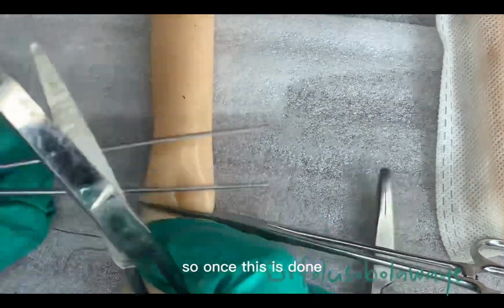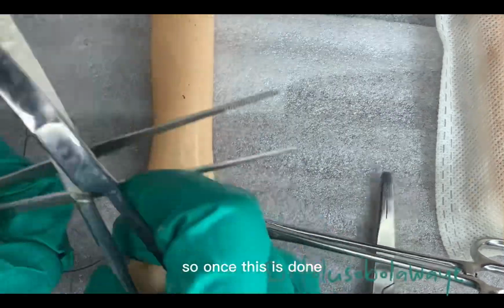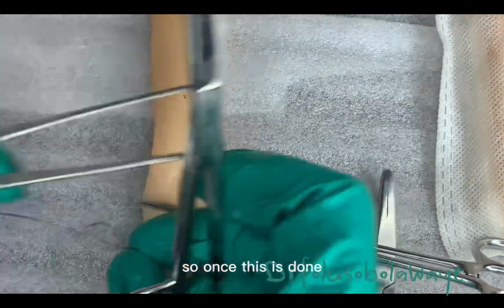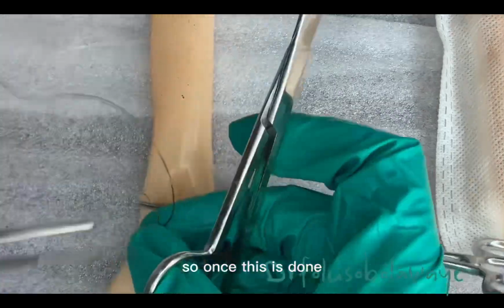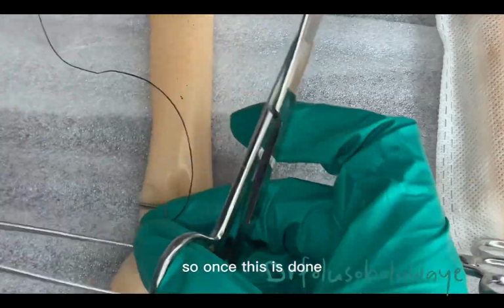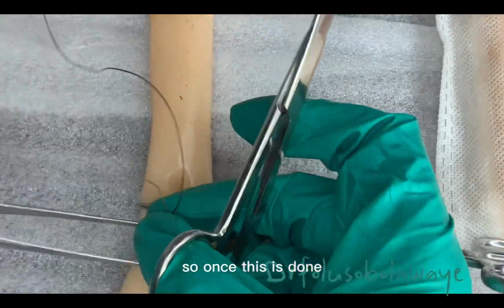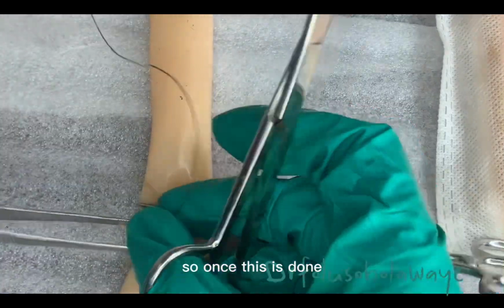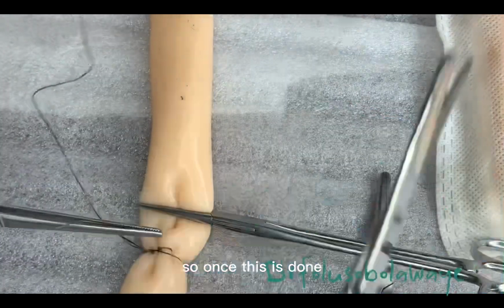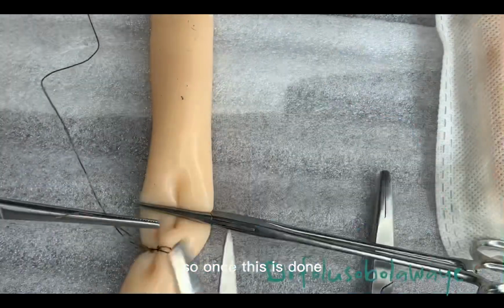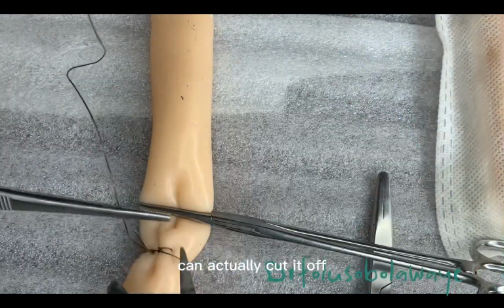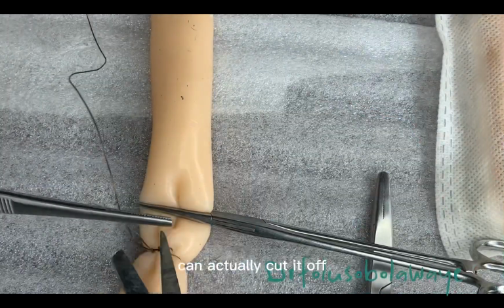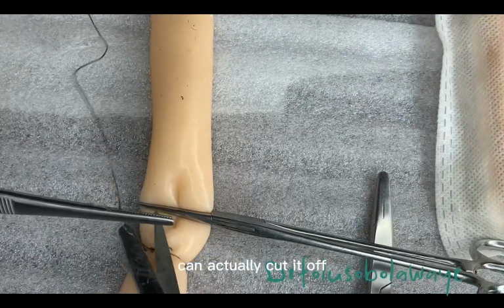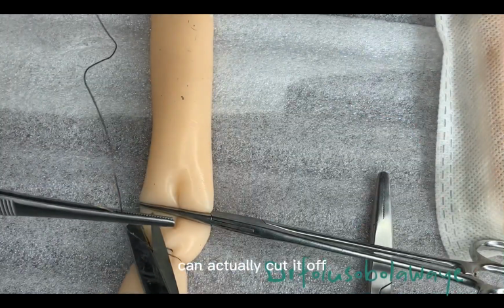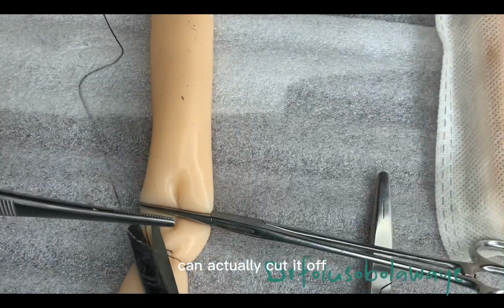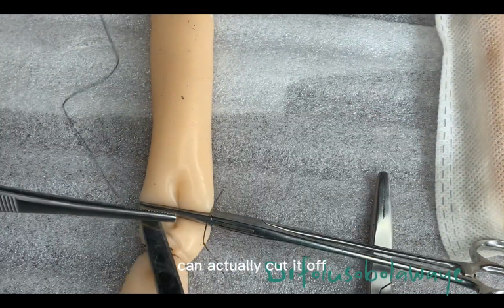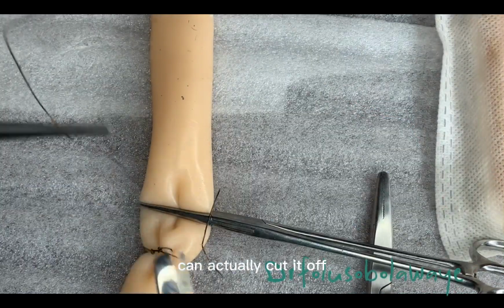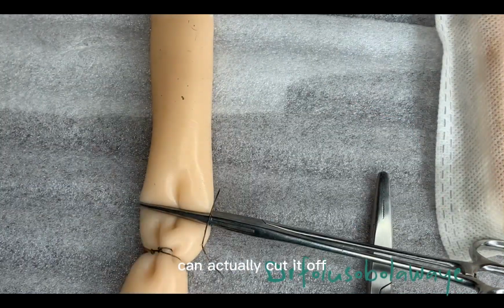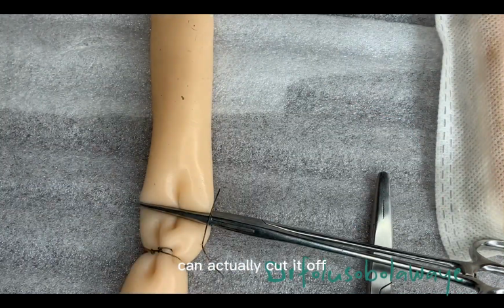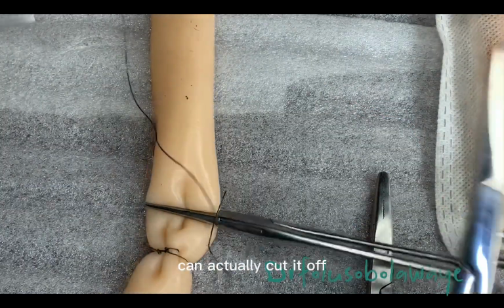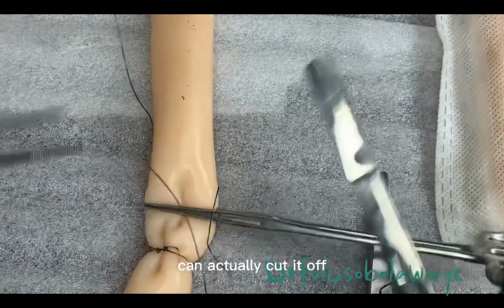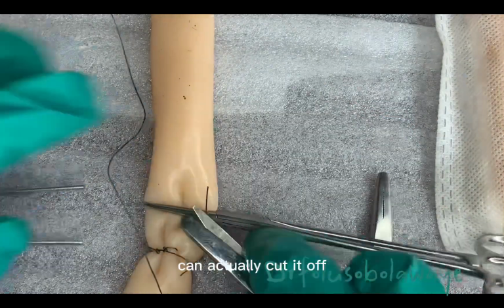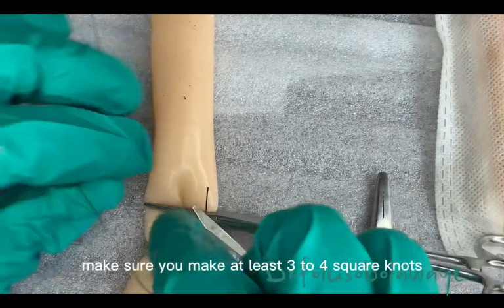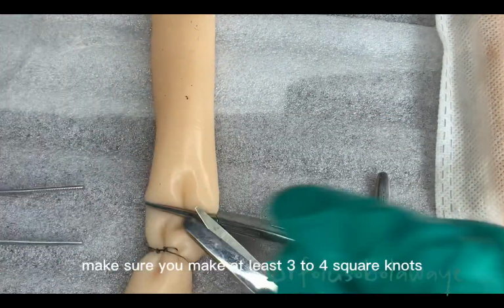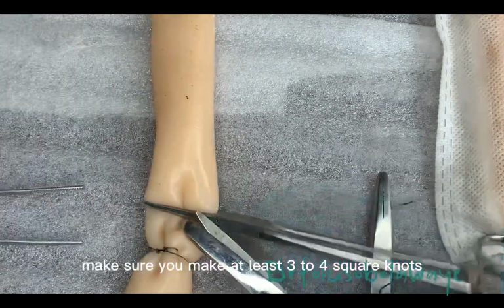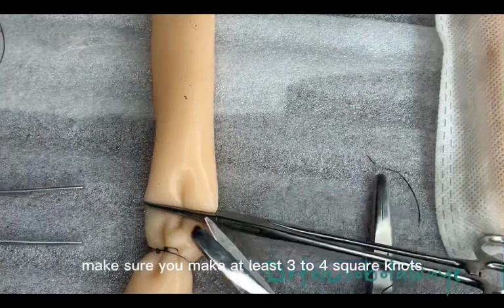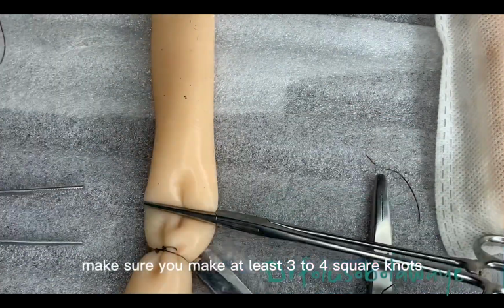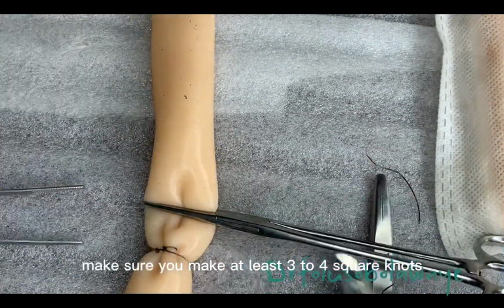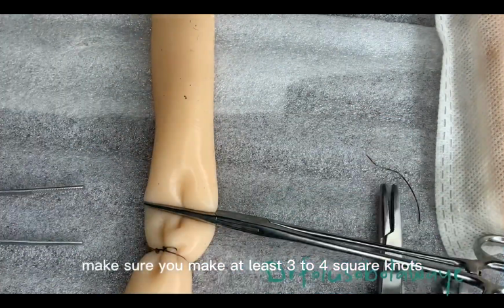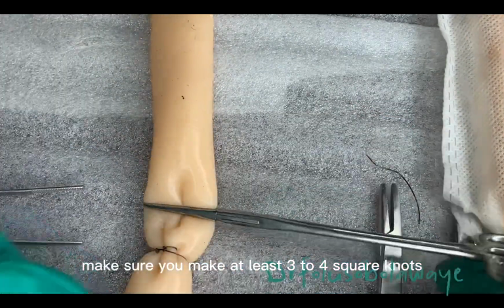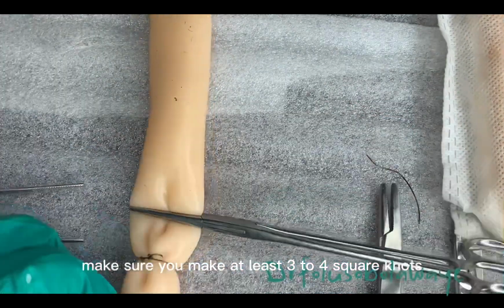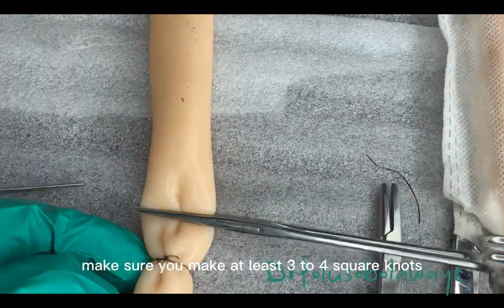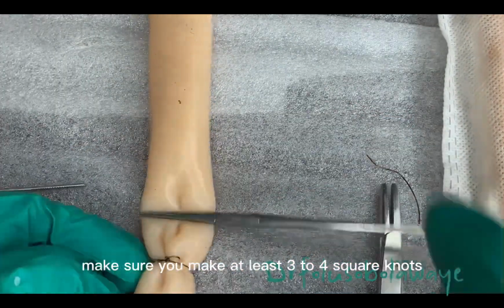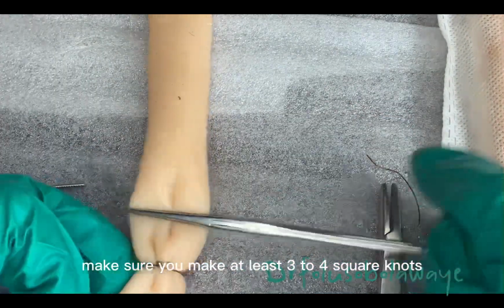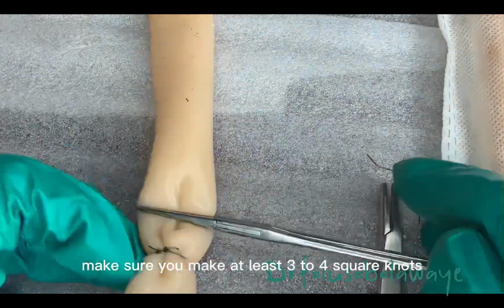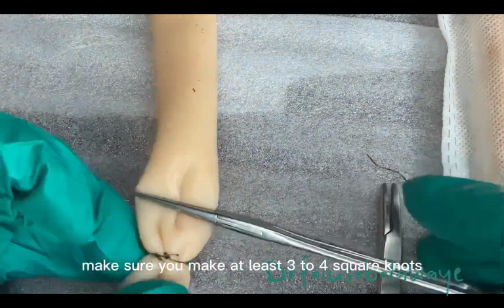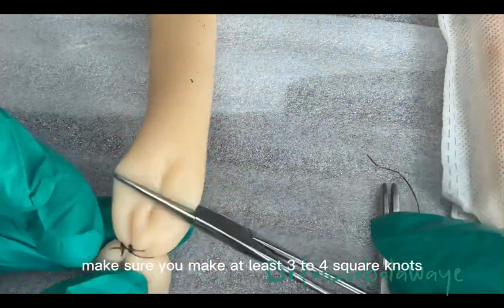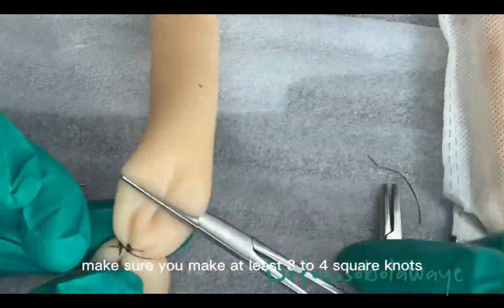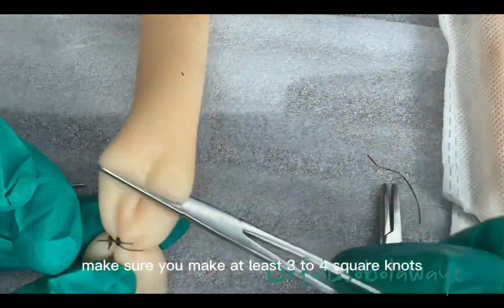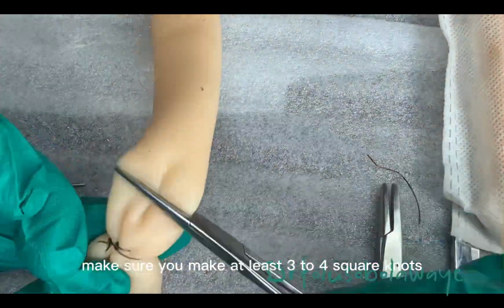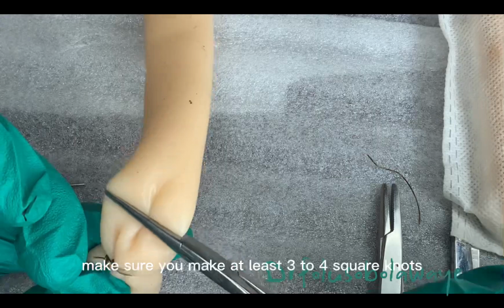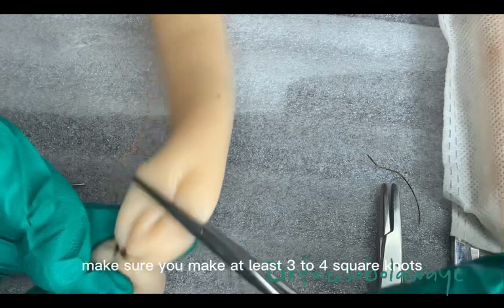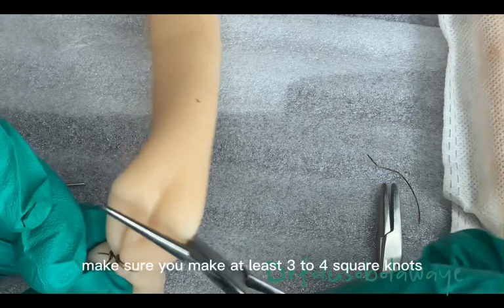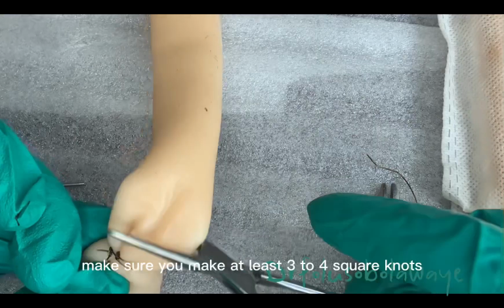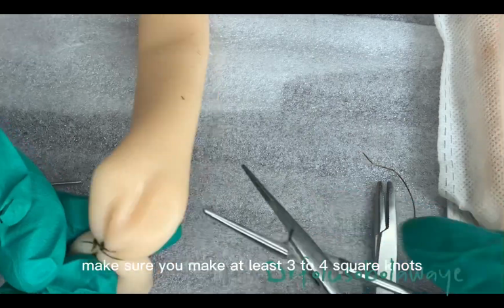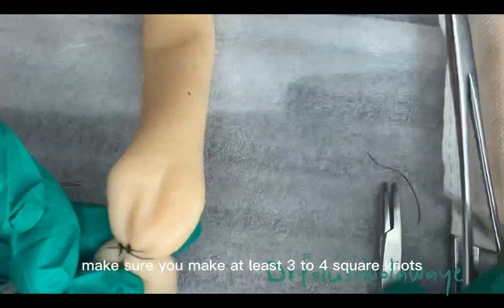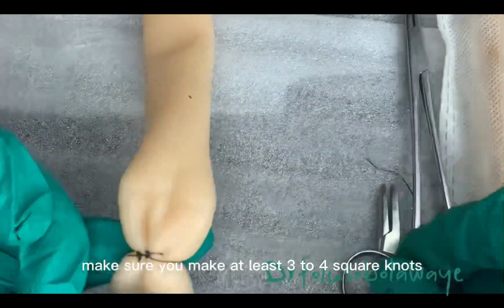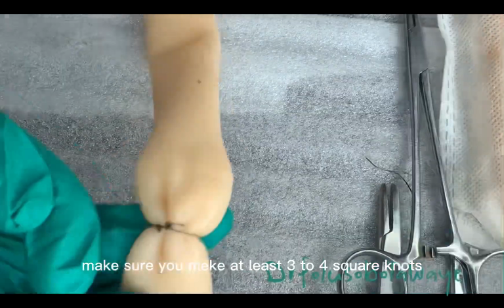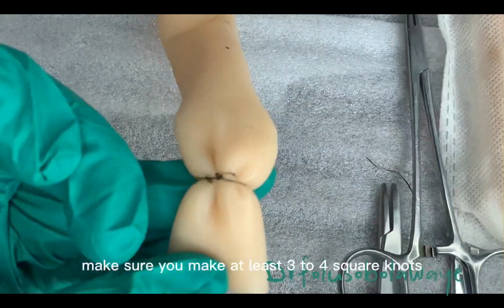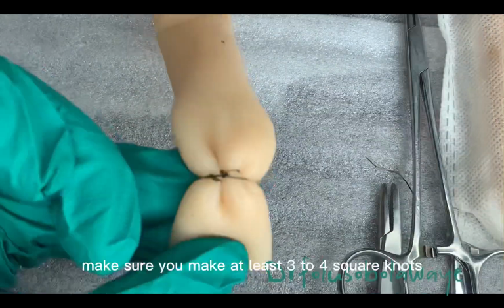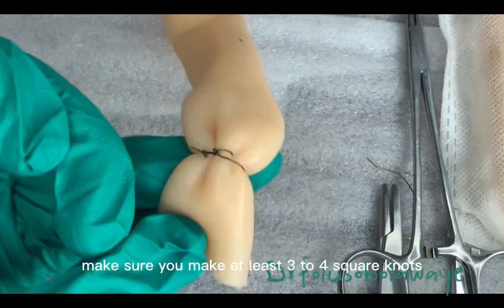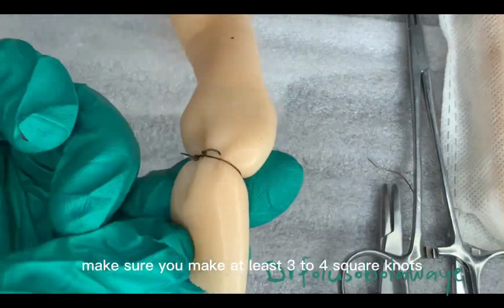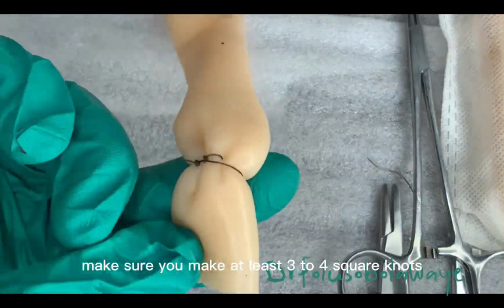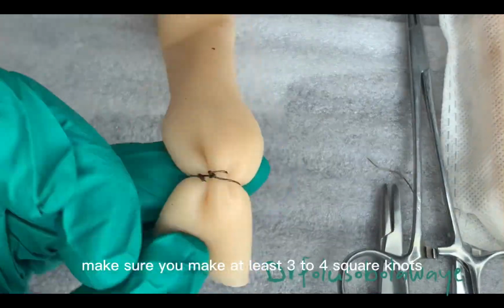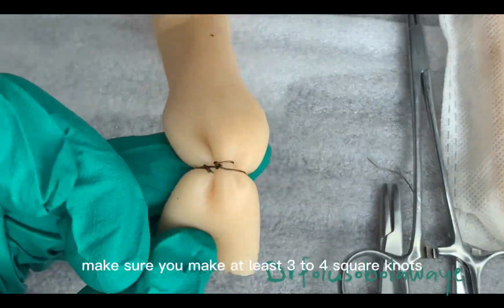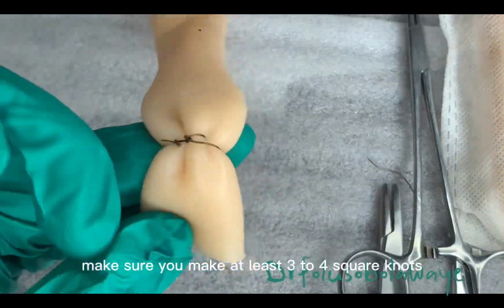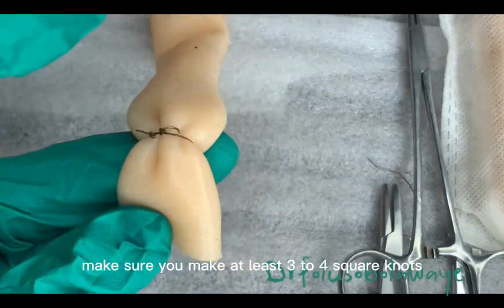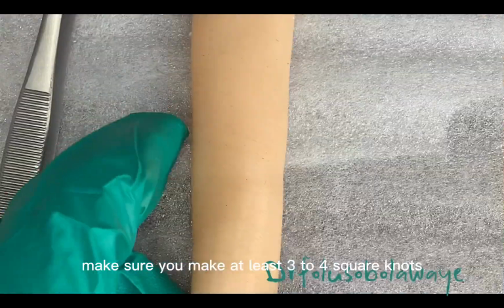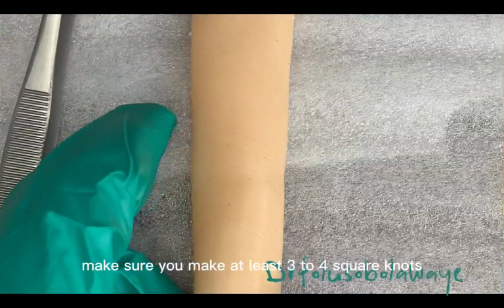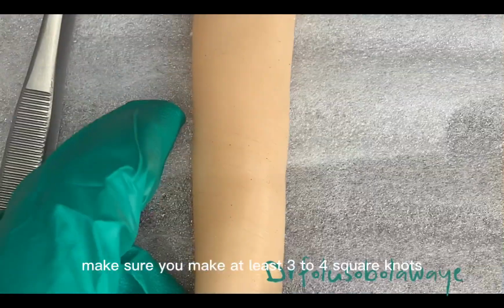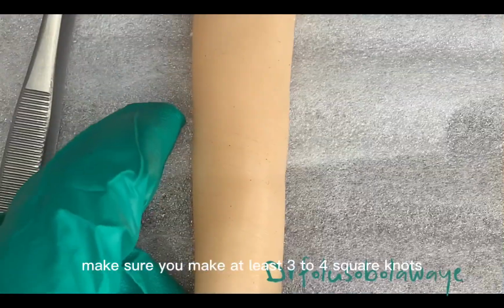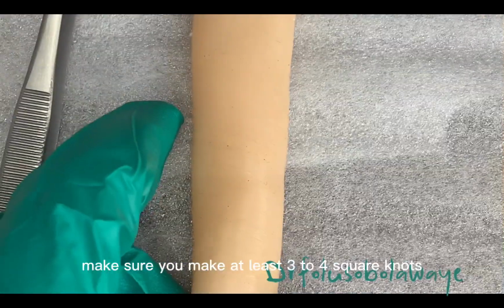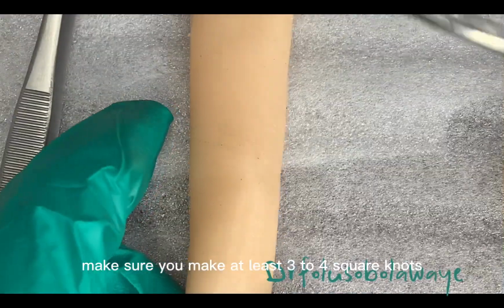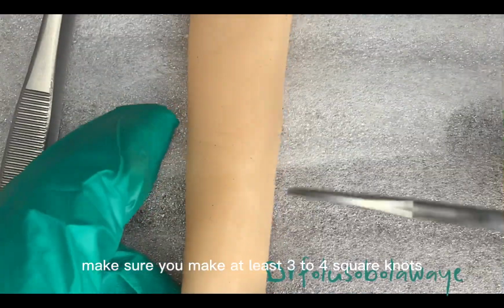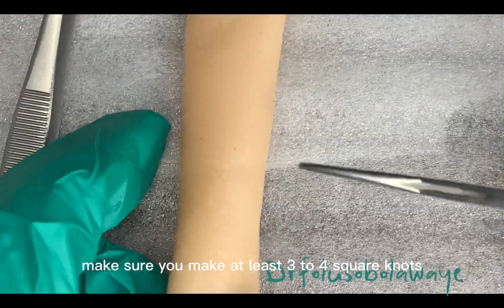So once this is done, you can actually cut it off. Make sure you make at least three to four square knots.